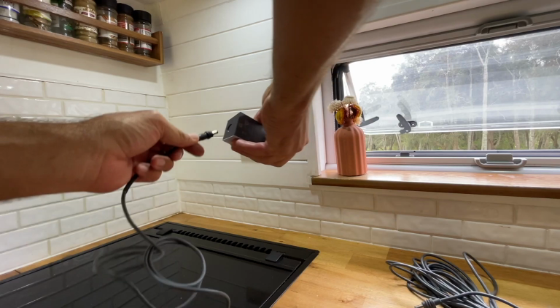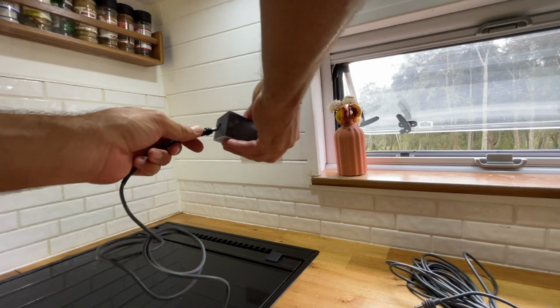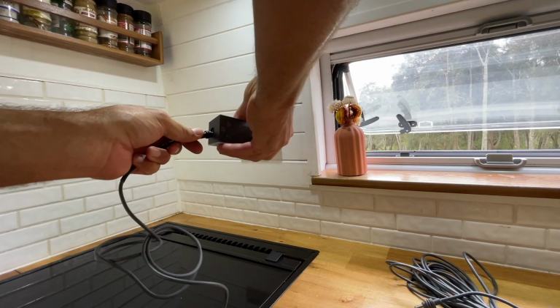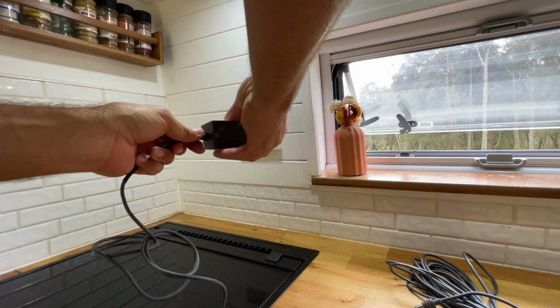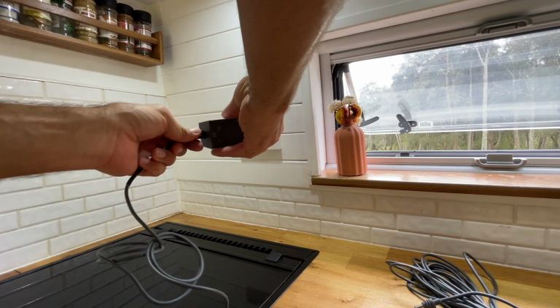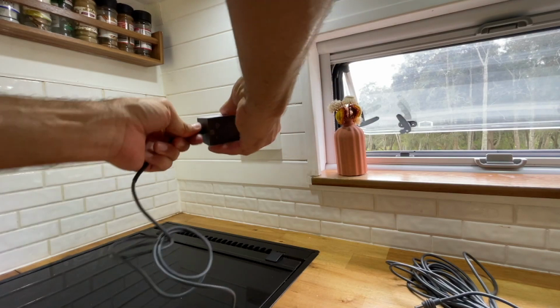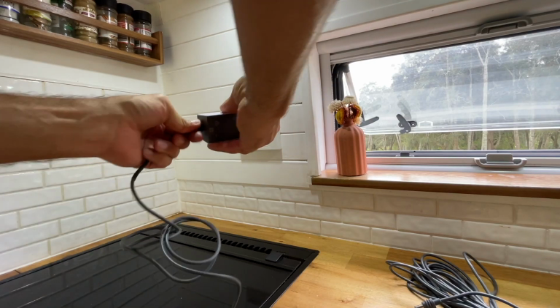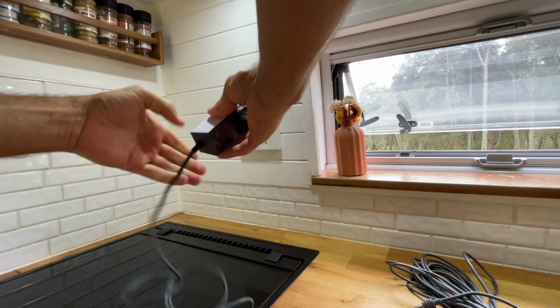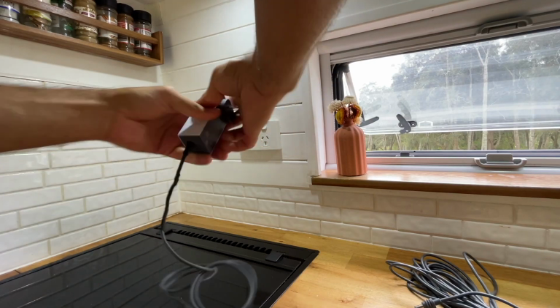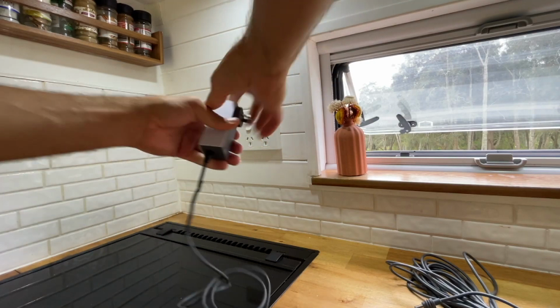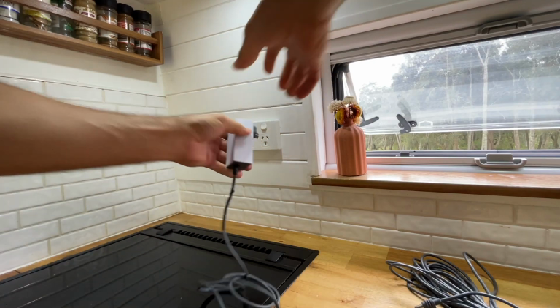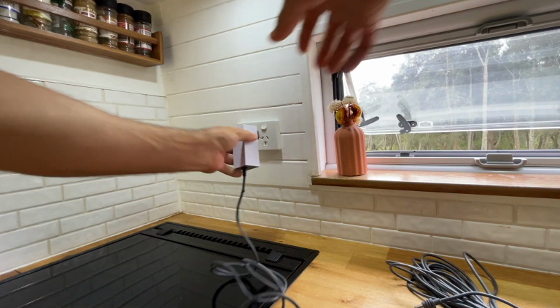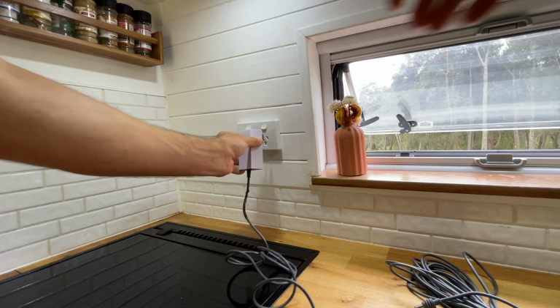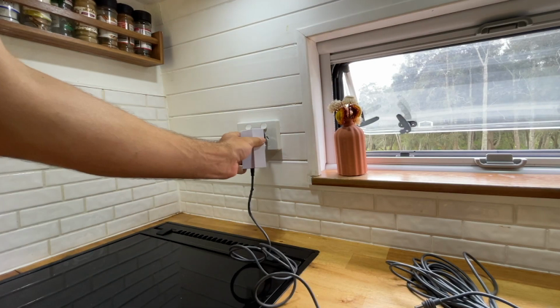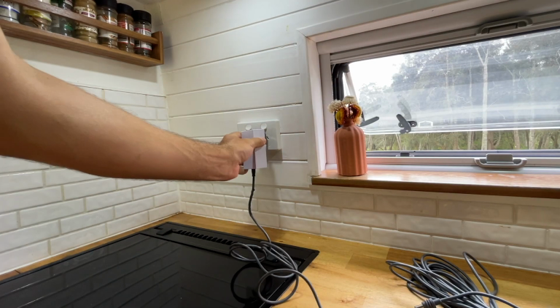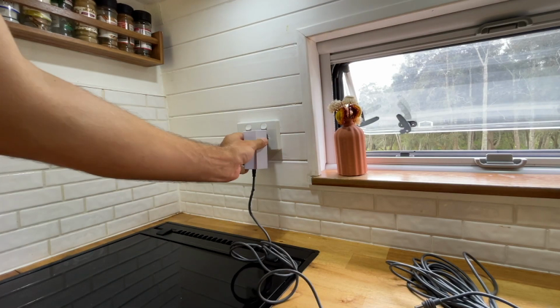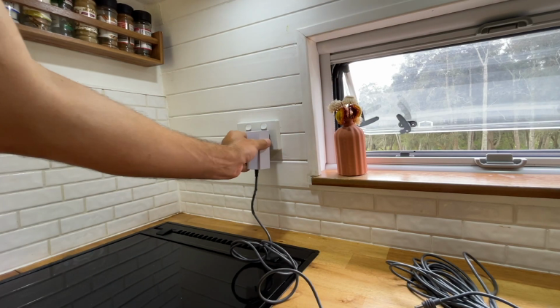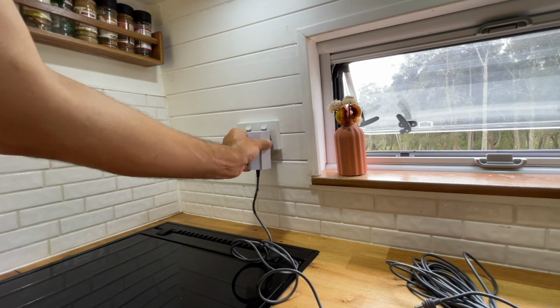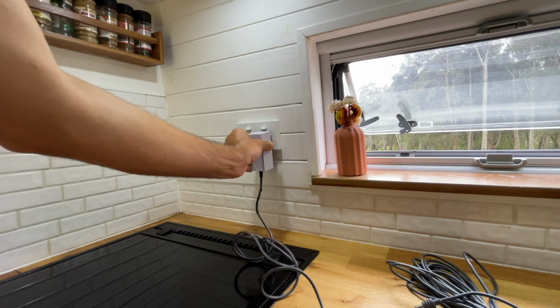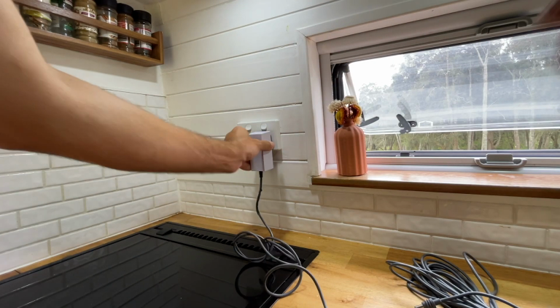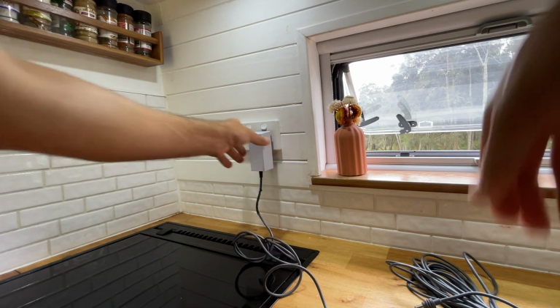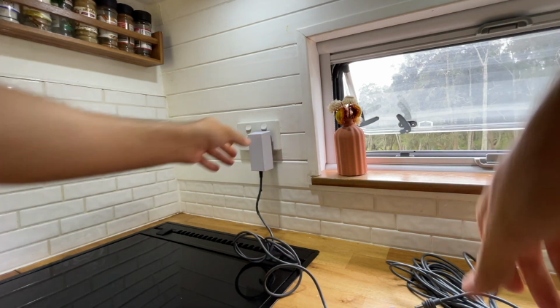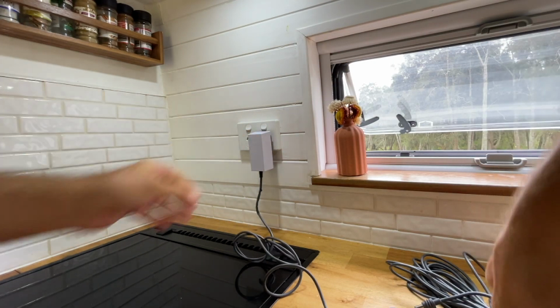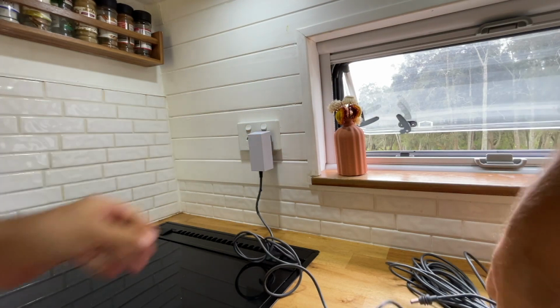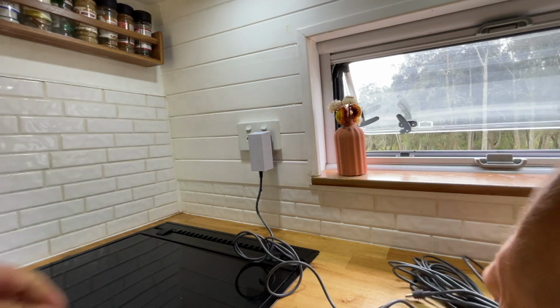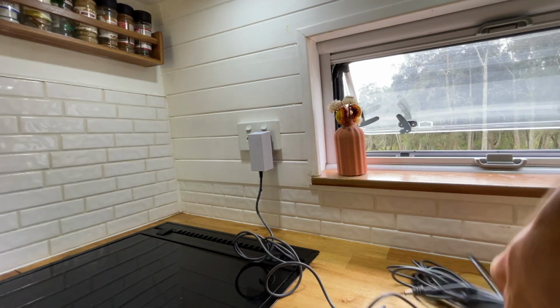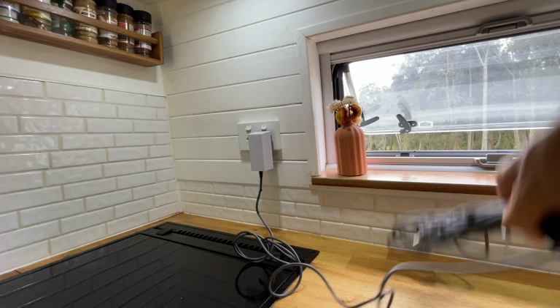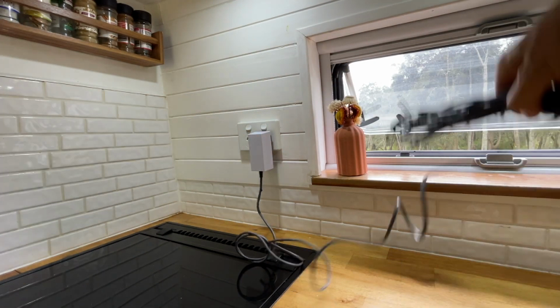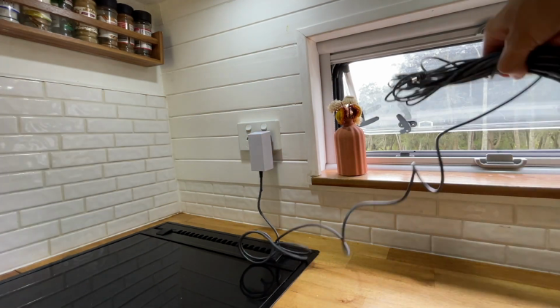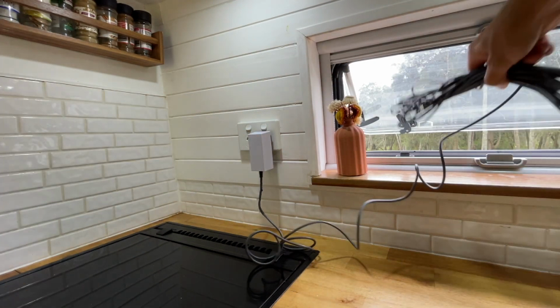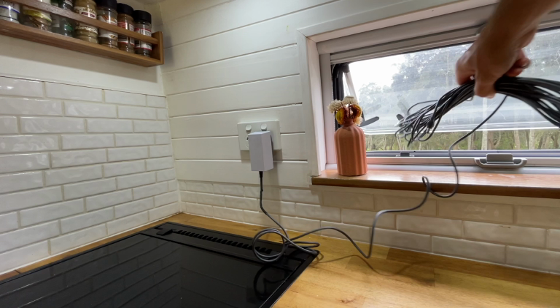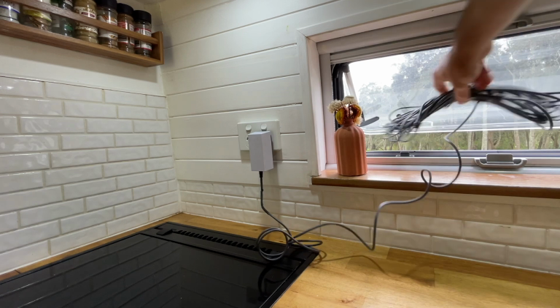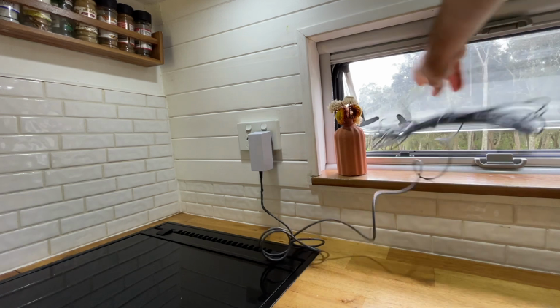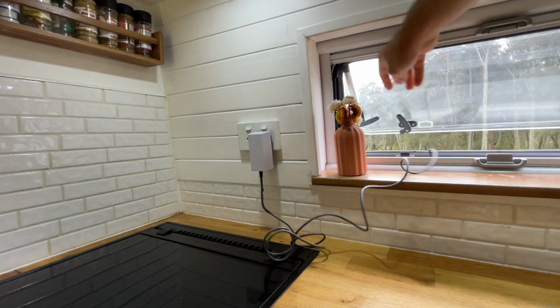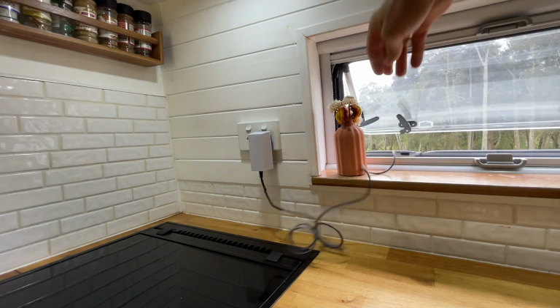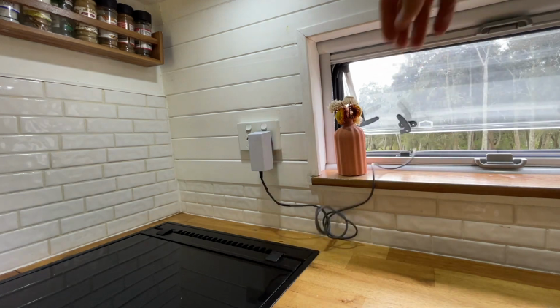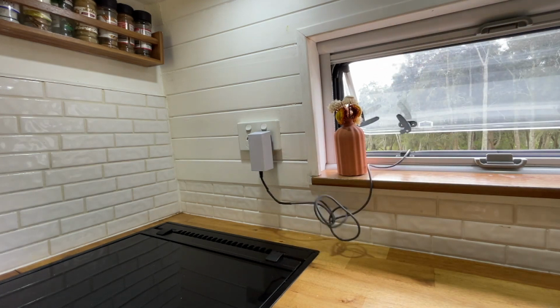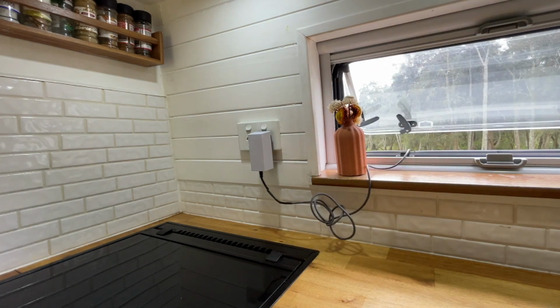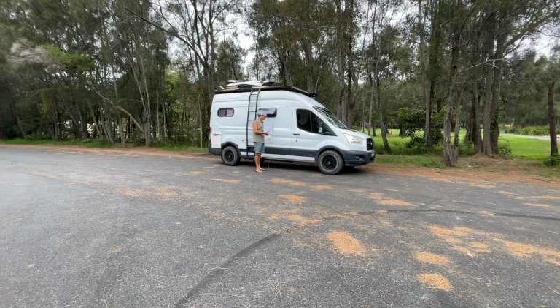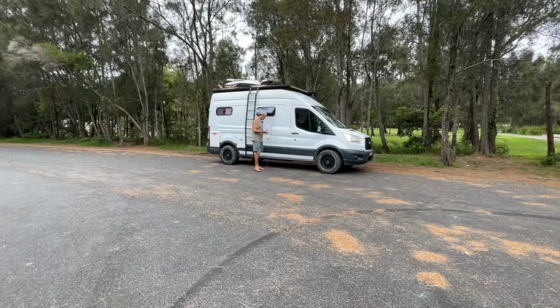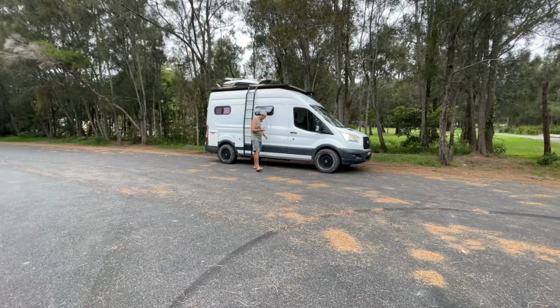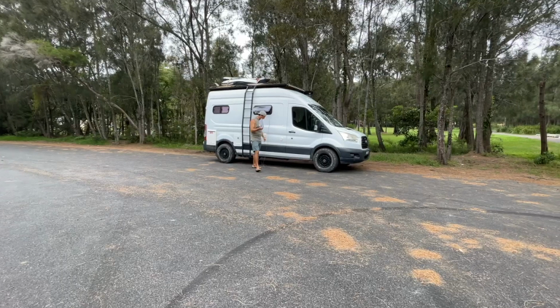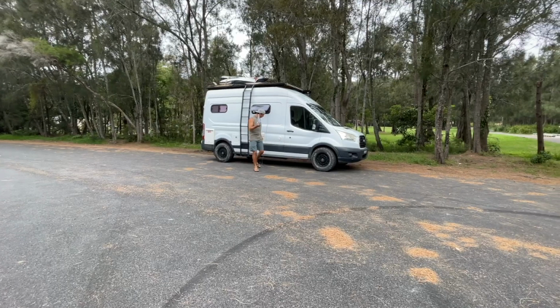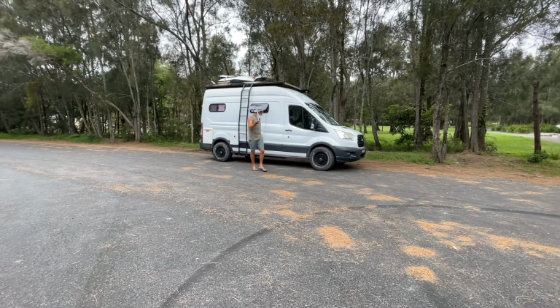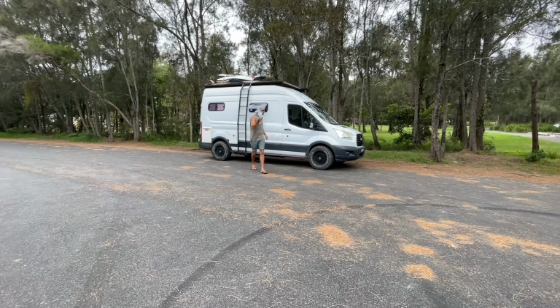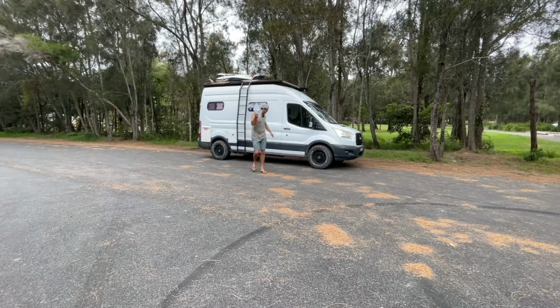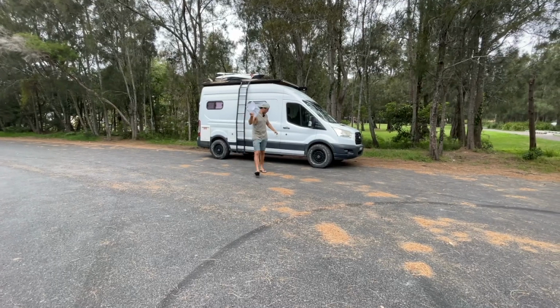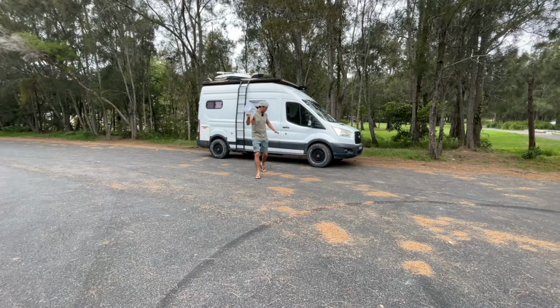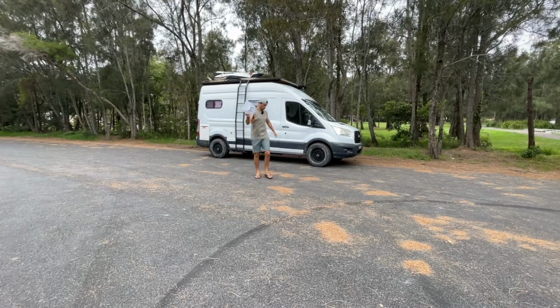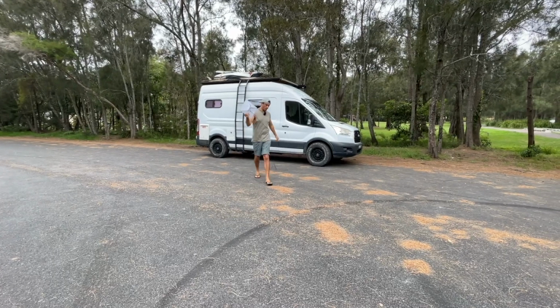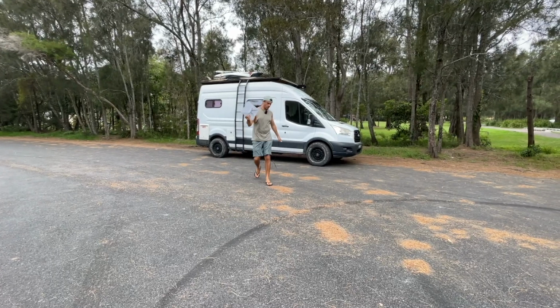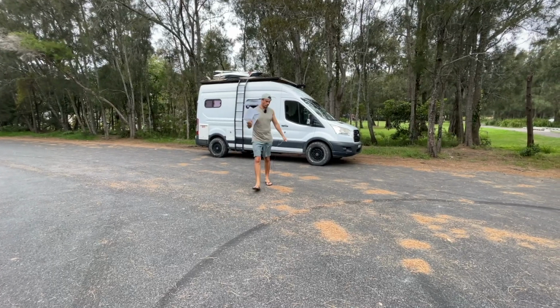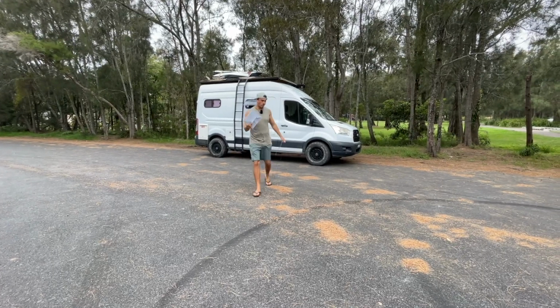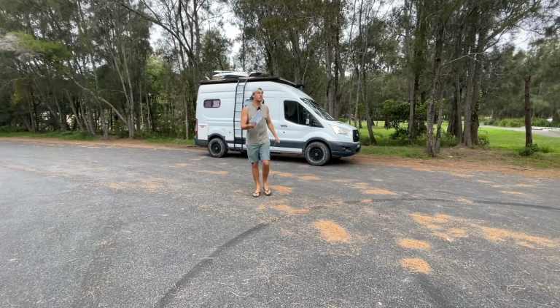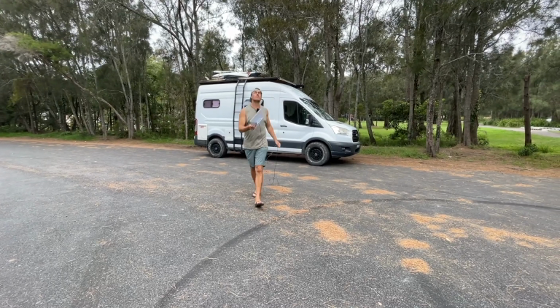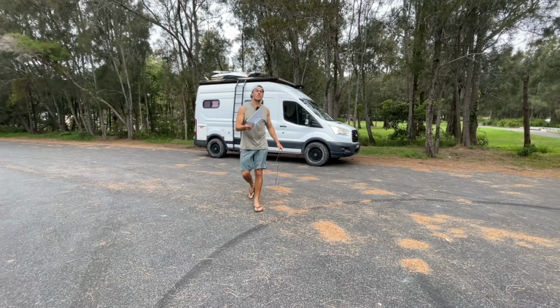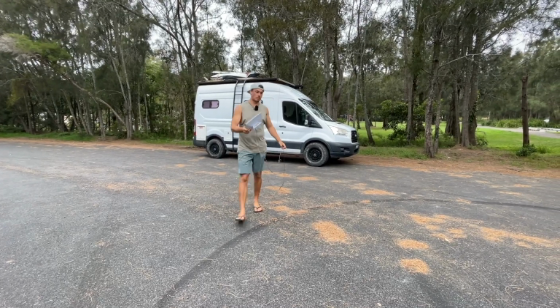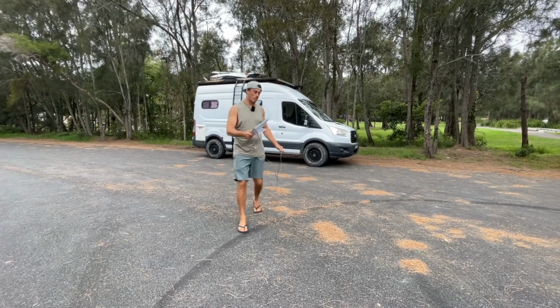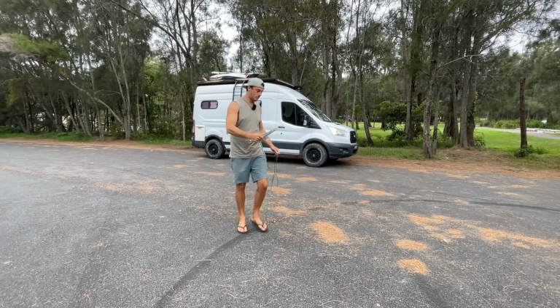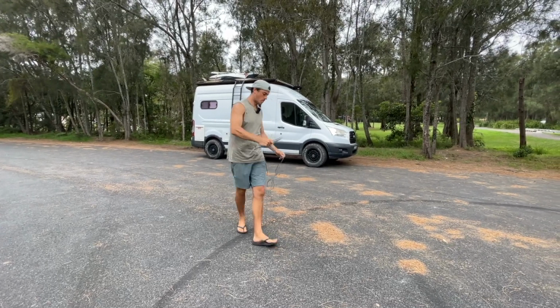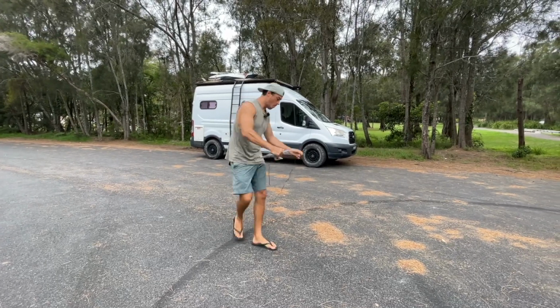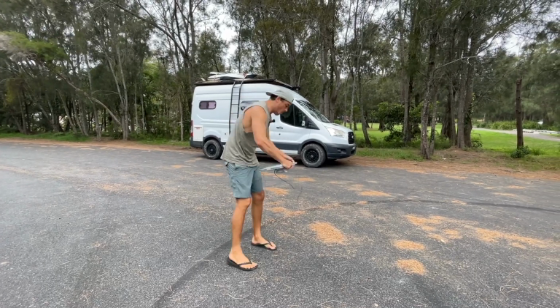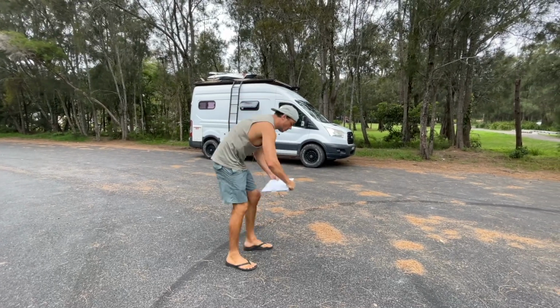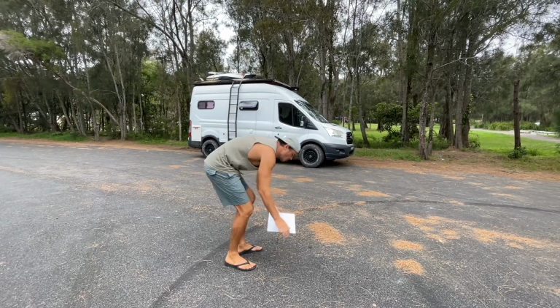So now we're parked under a tree. I just plug the Starlink in, throw the cord out the window, and run the Starlink to a nice clear view of the sky.